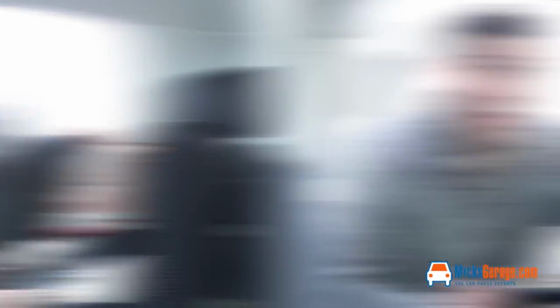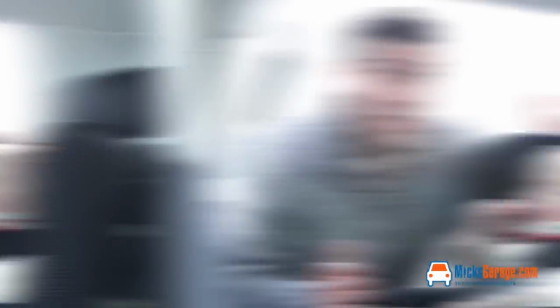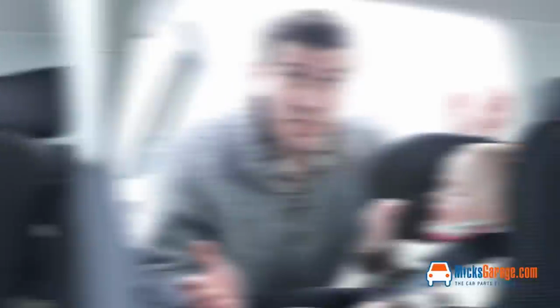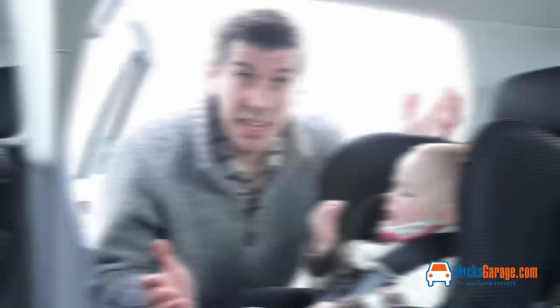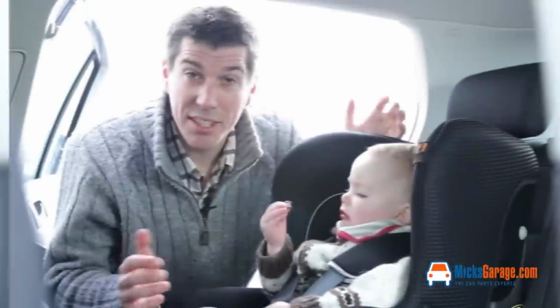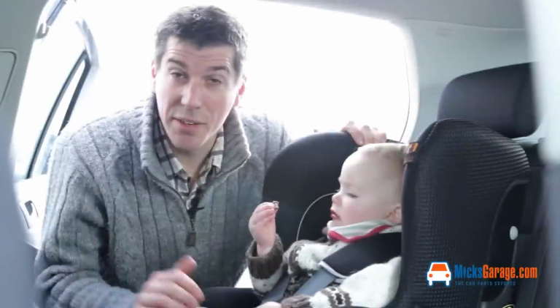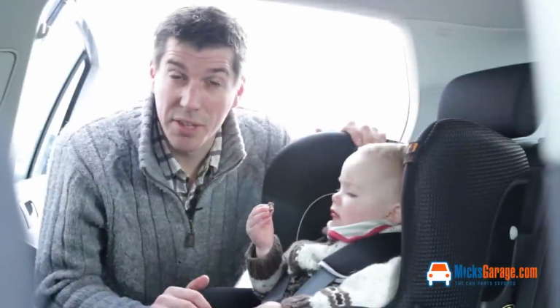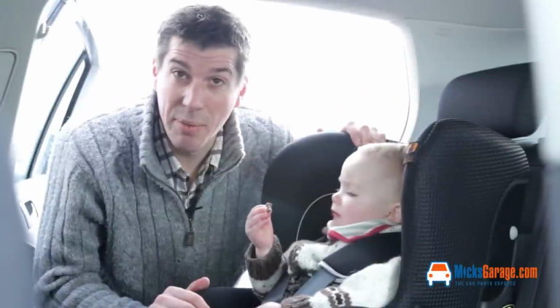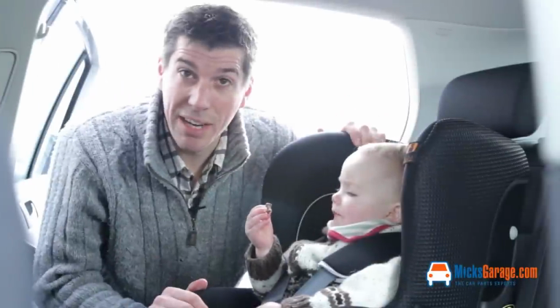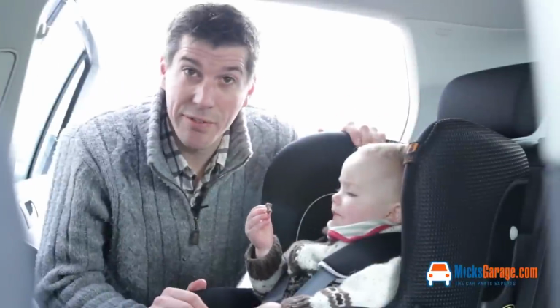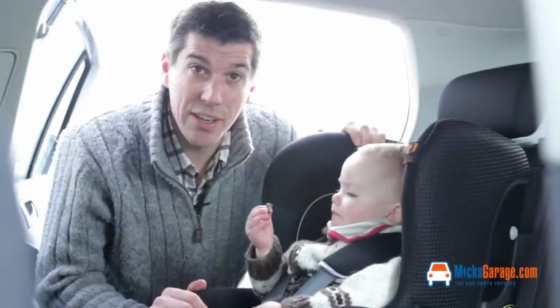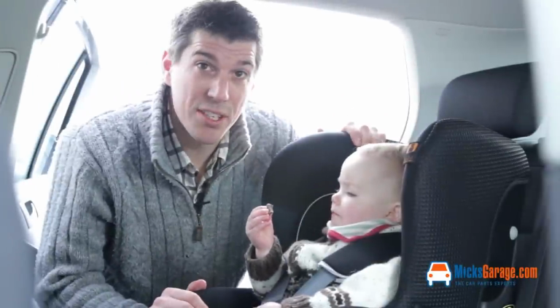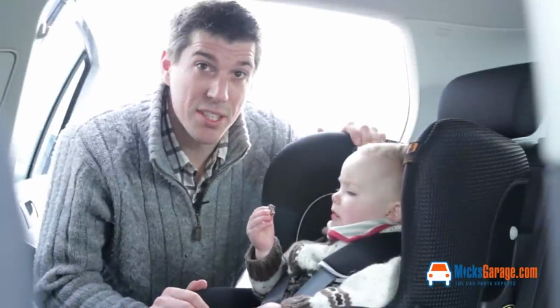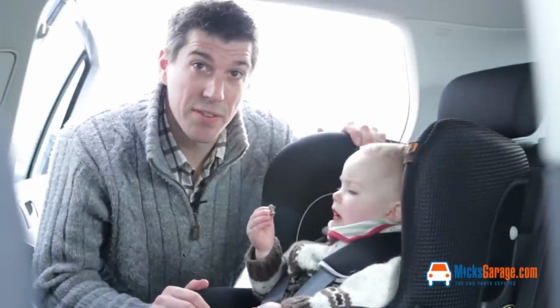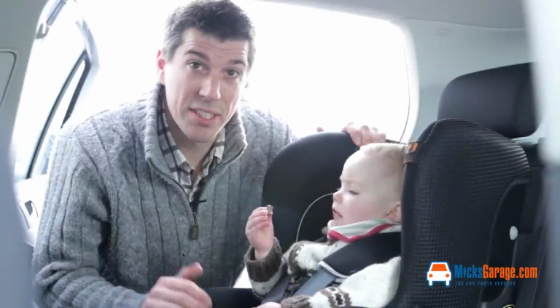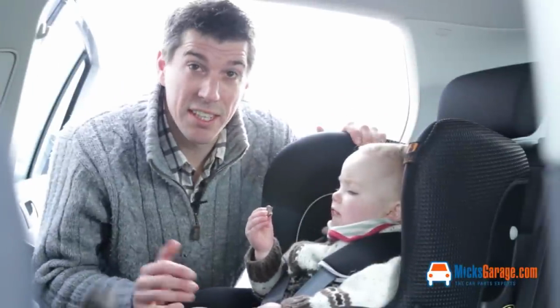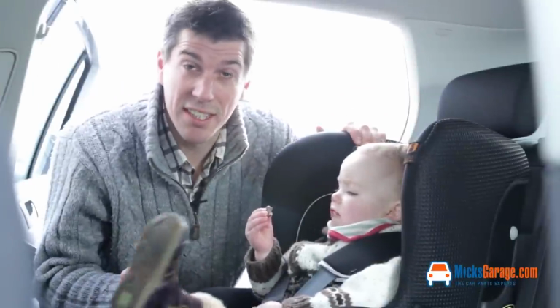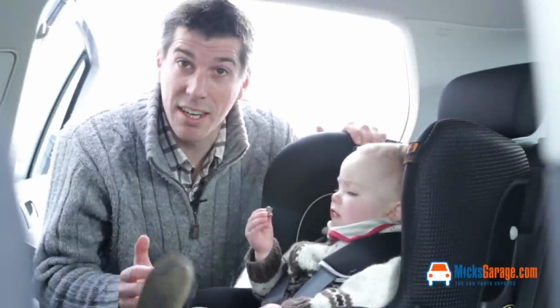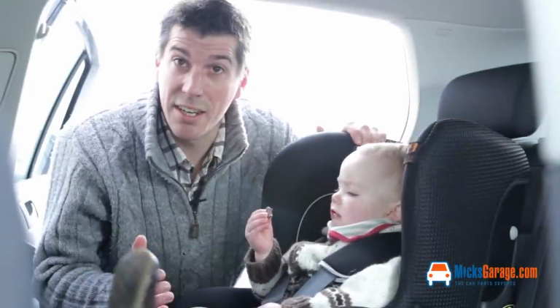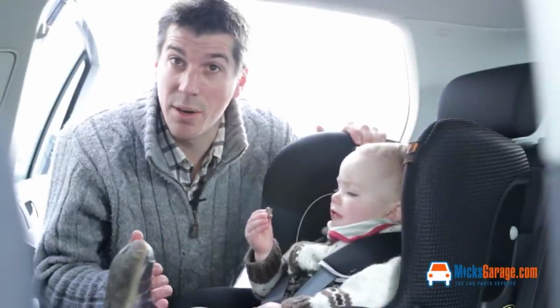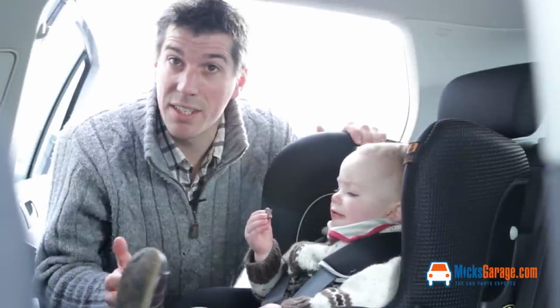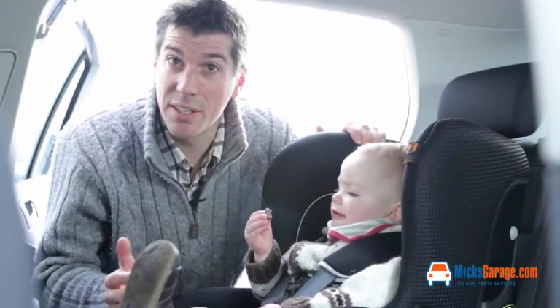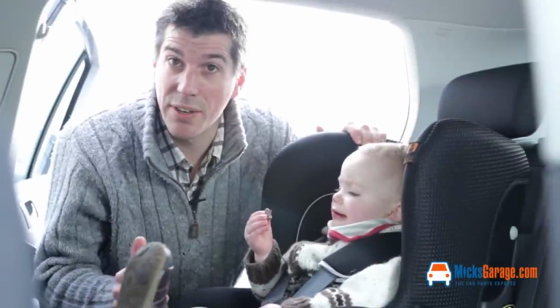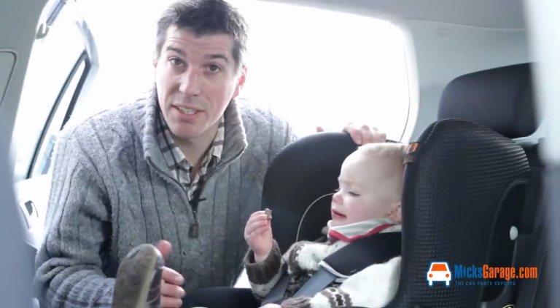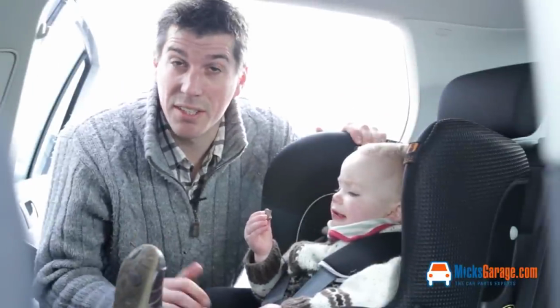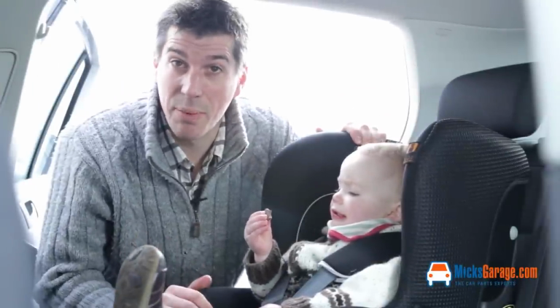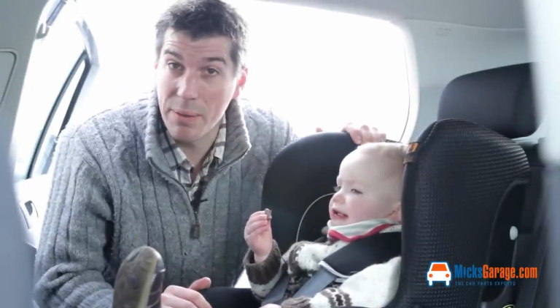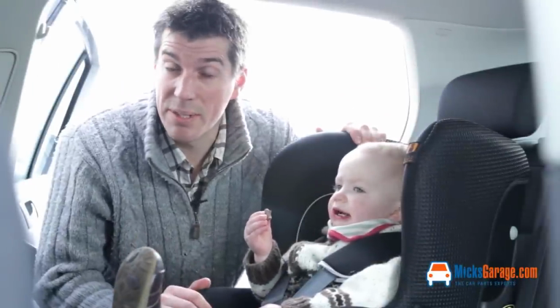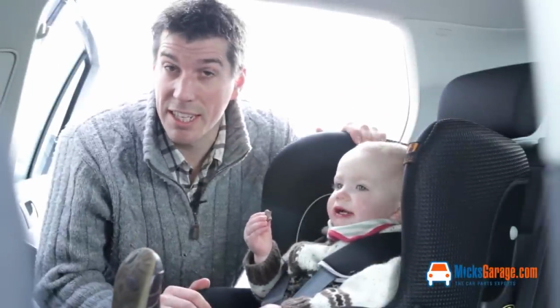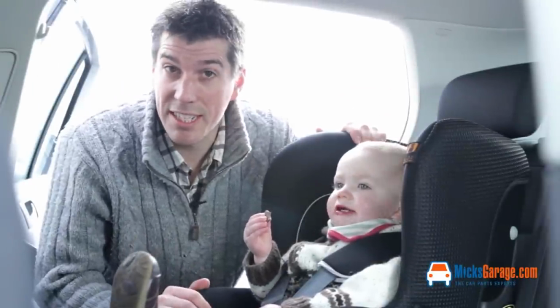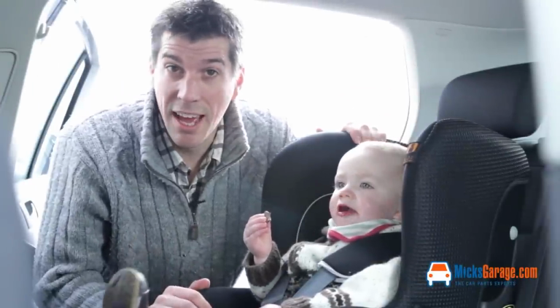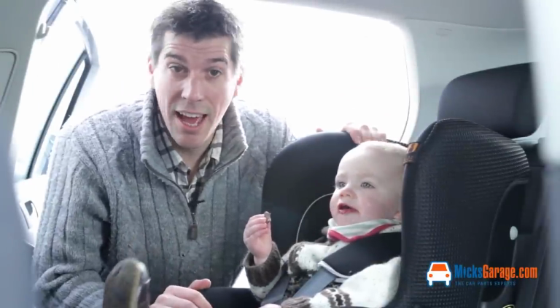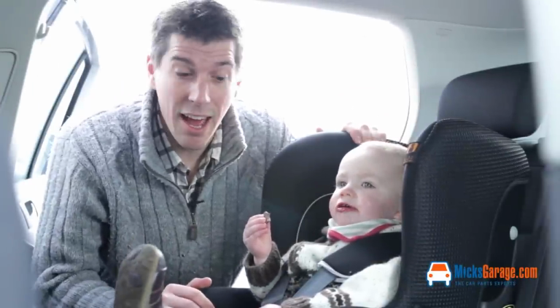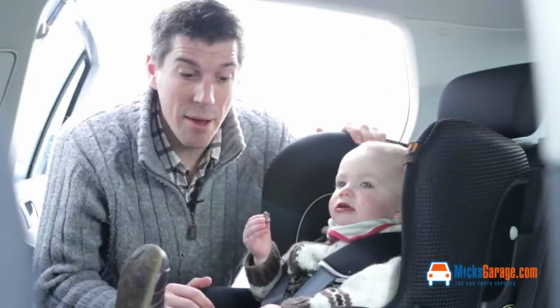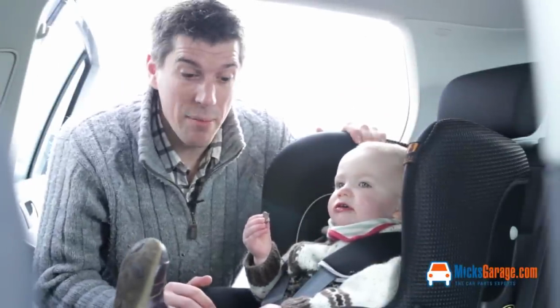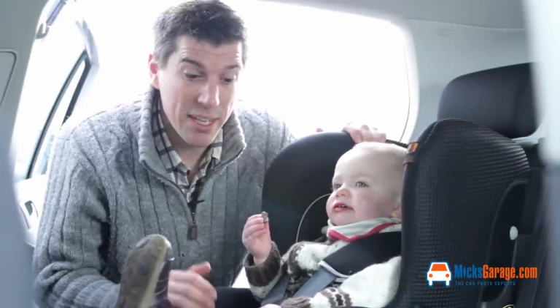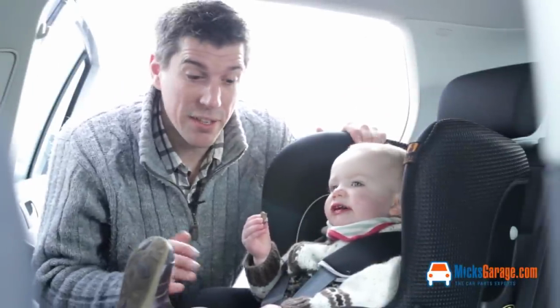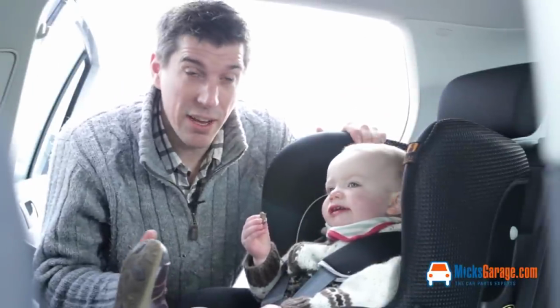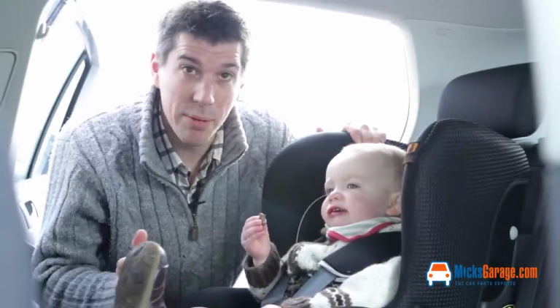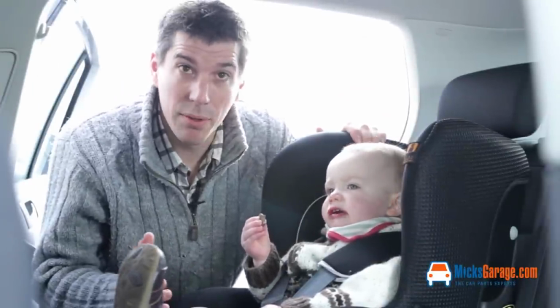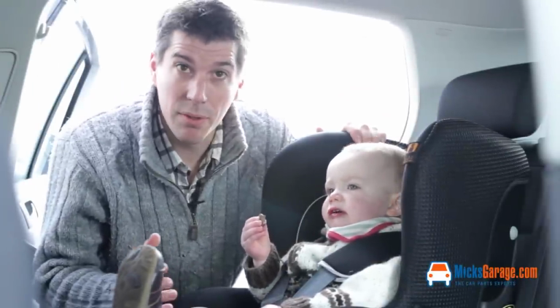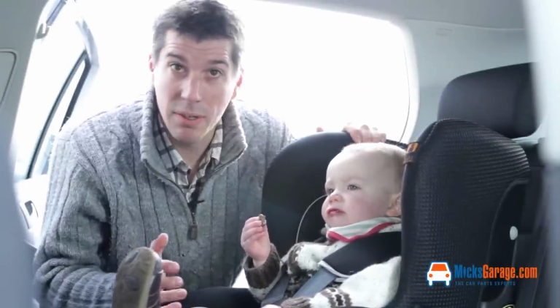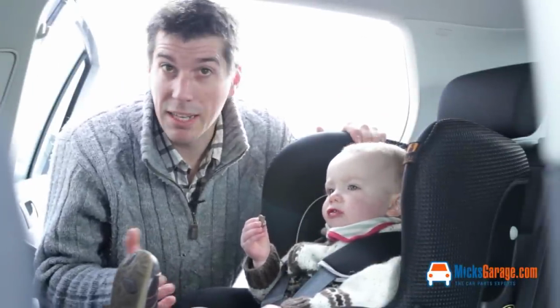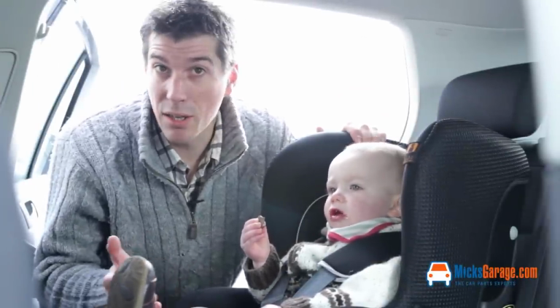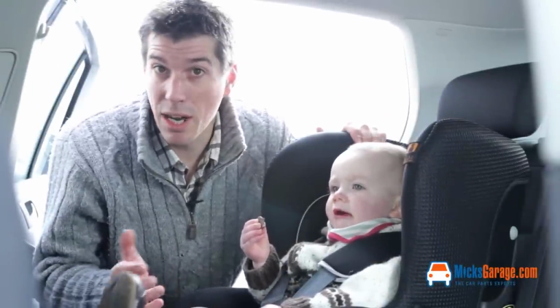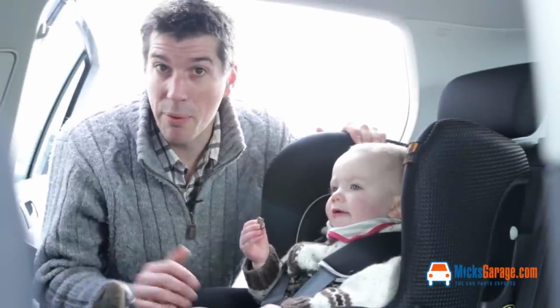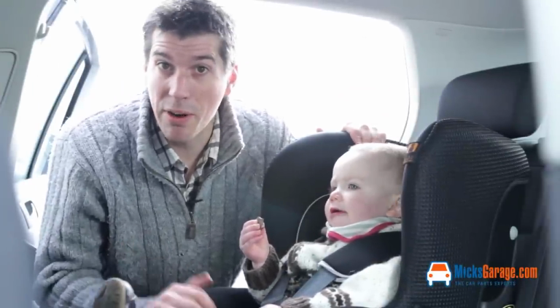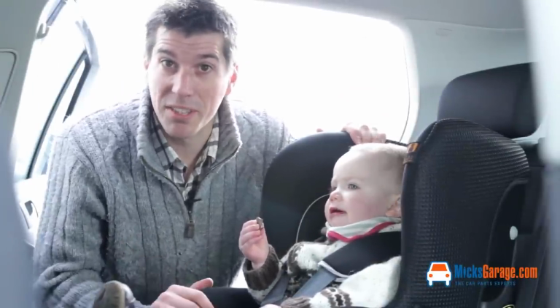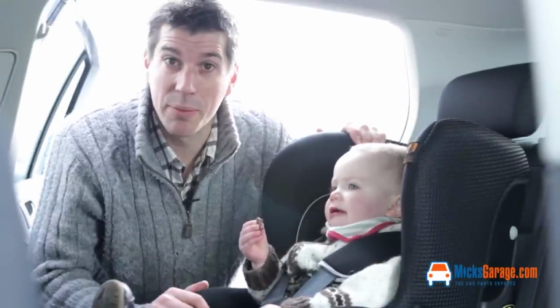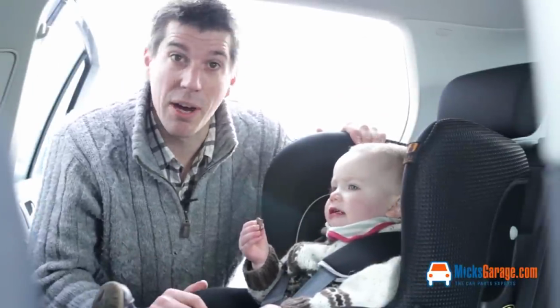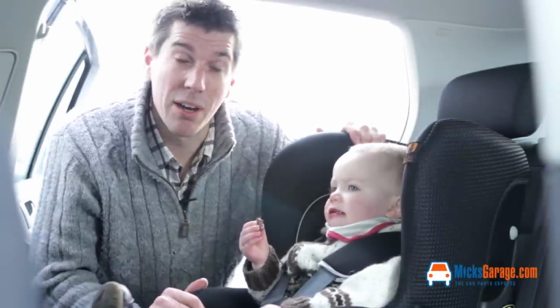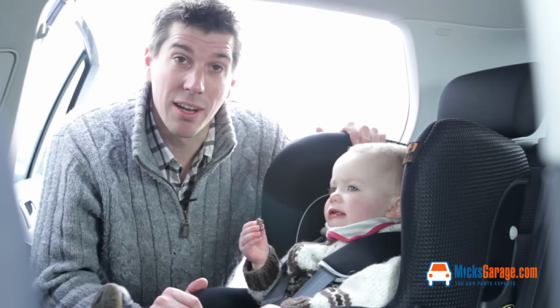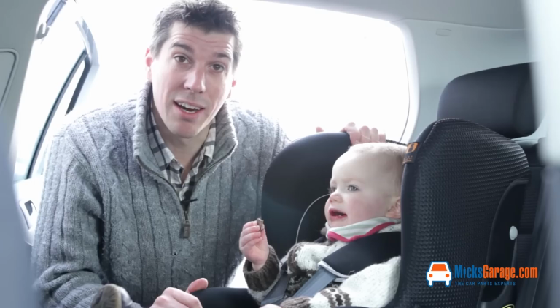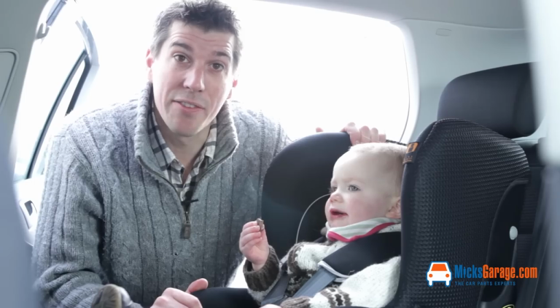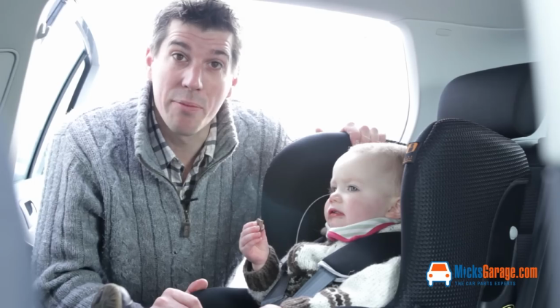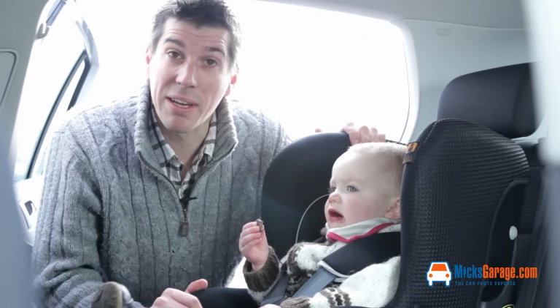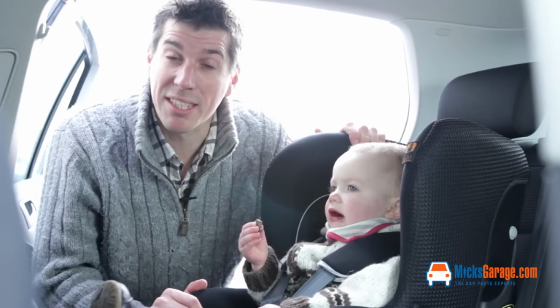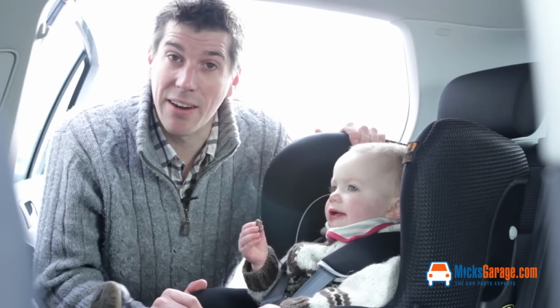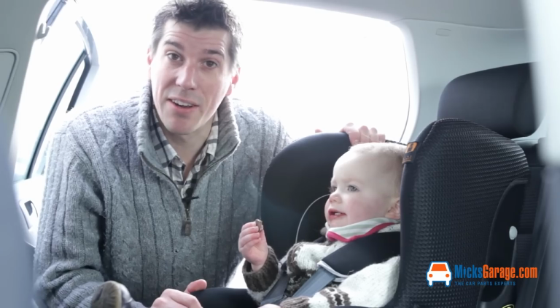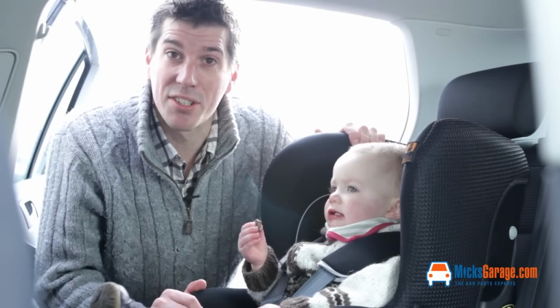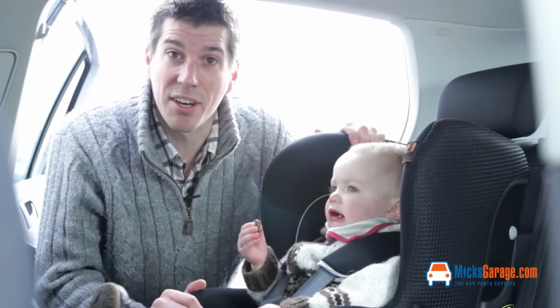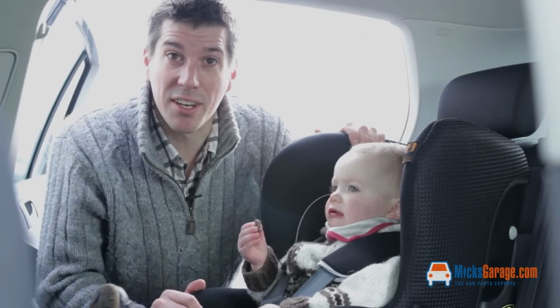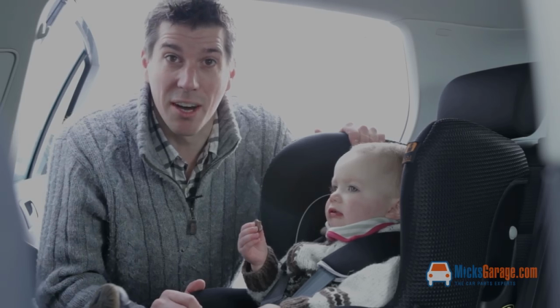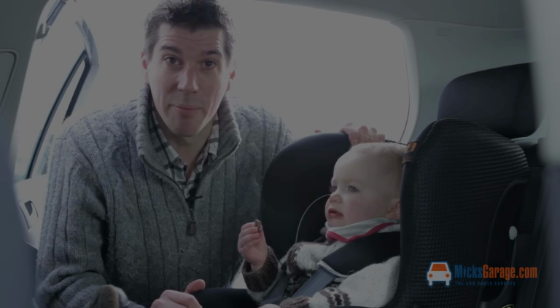So that's covered the main features of the Tiziano Isofix baby seat. It's available, like all our products, to buy online from mixedcarriage.com.